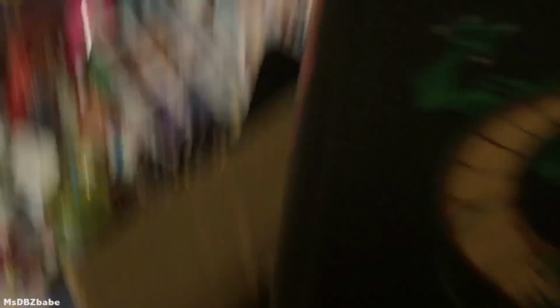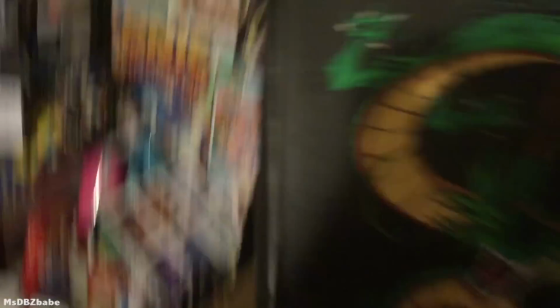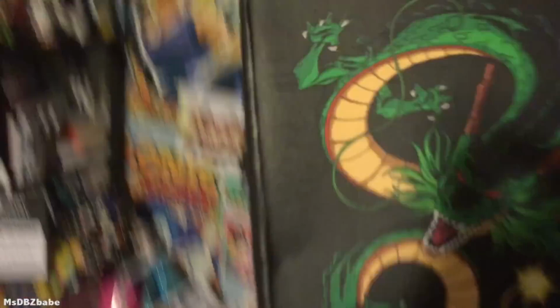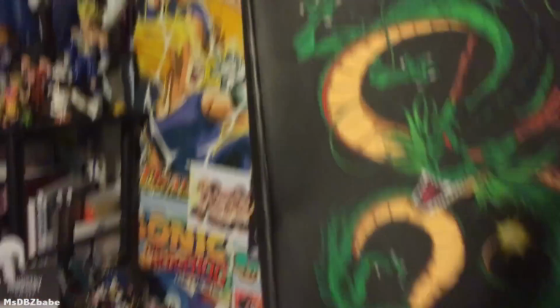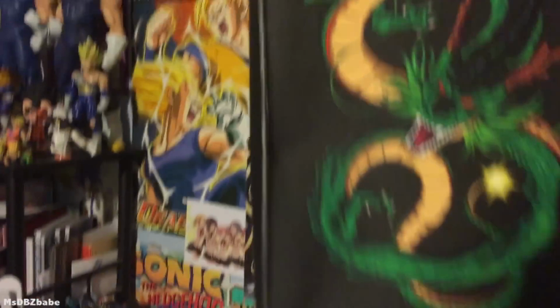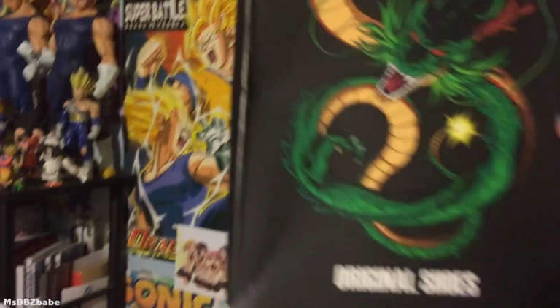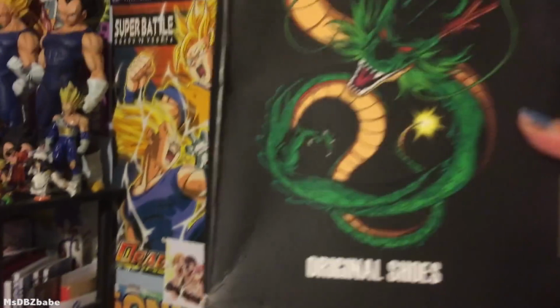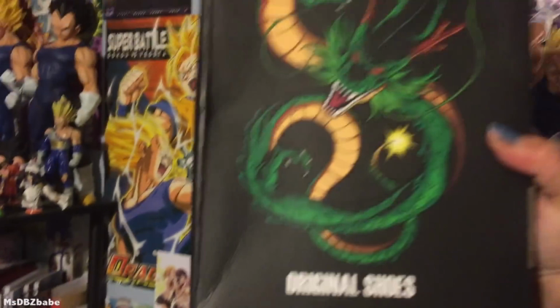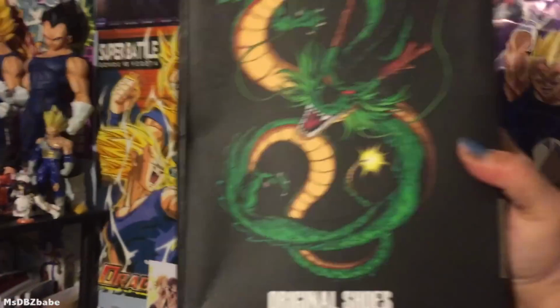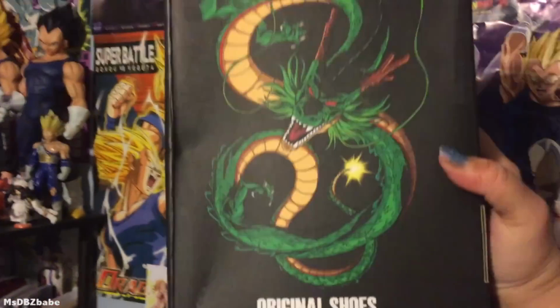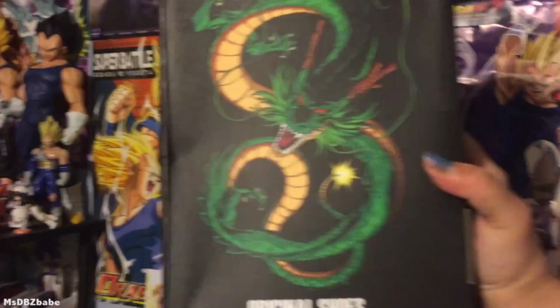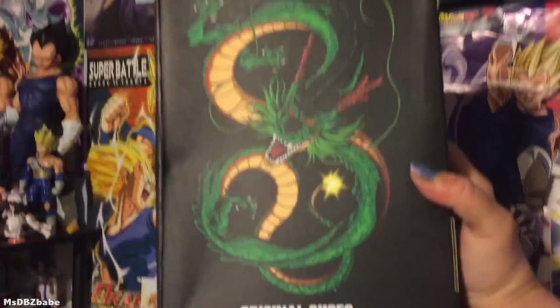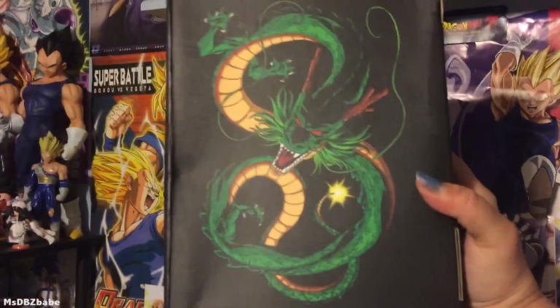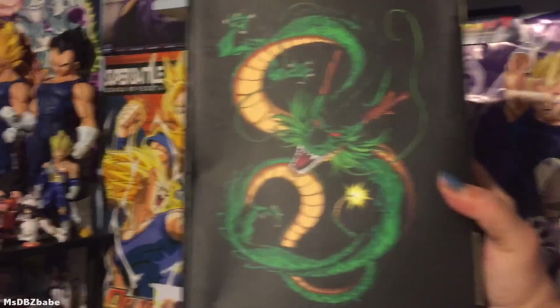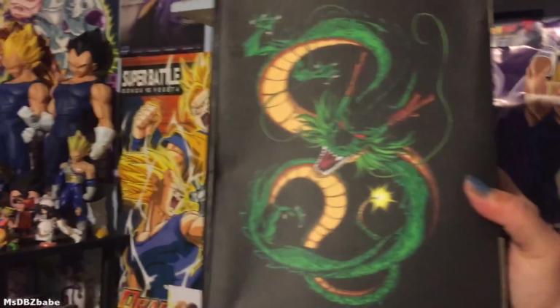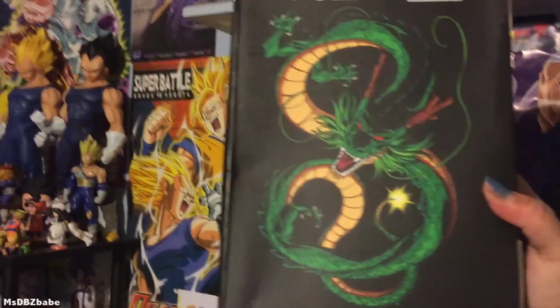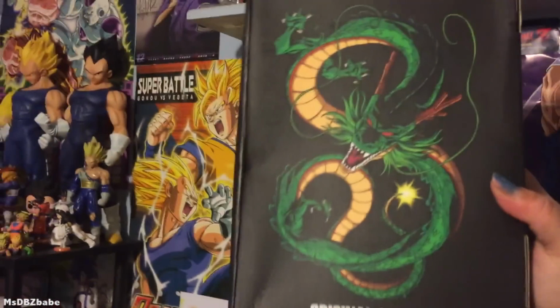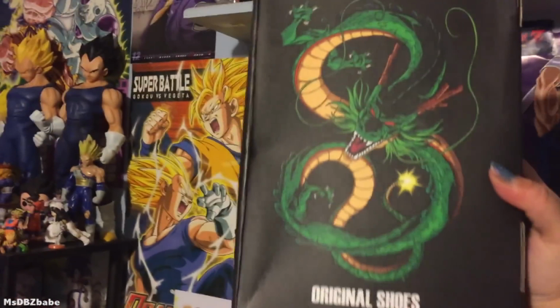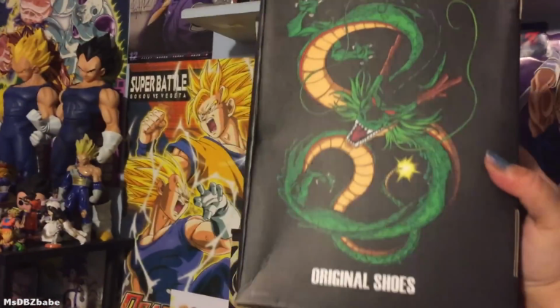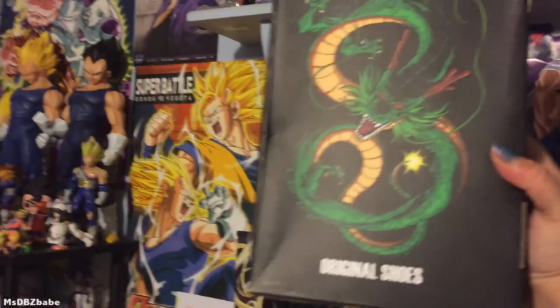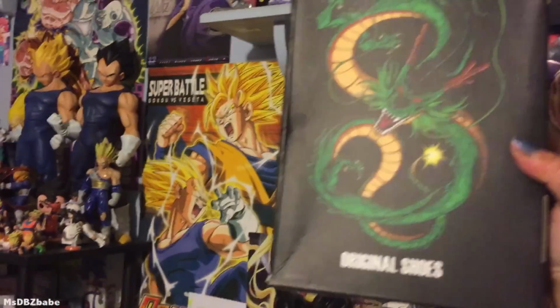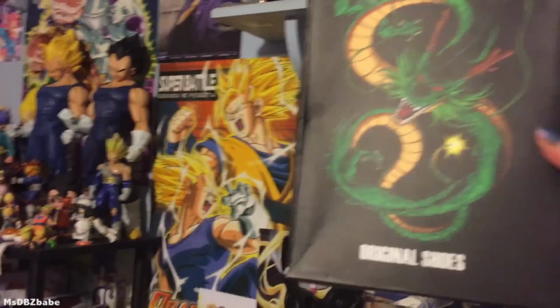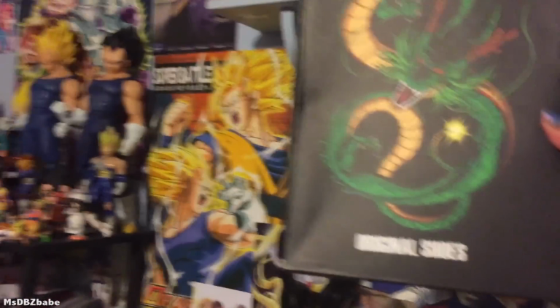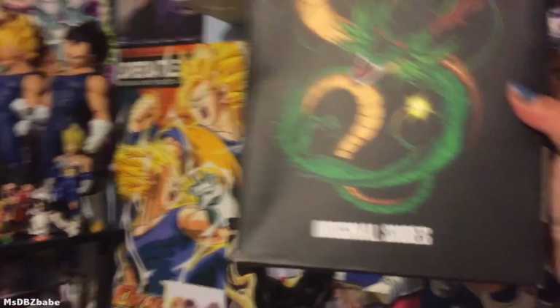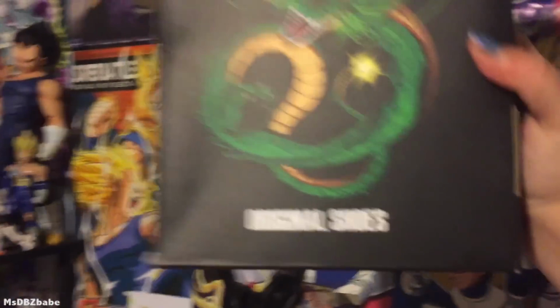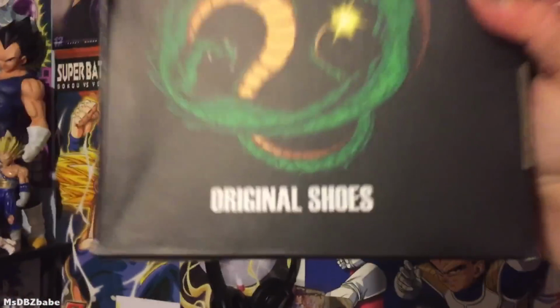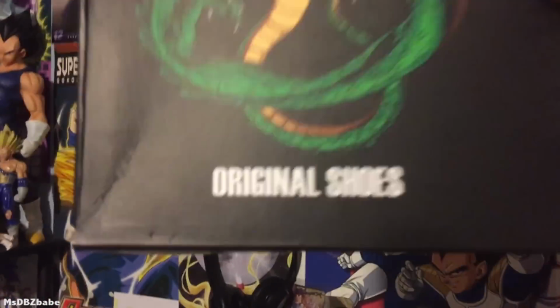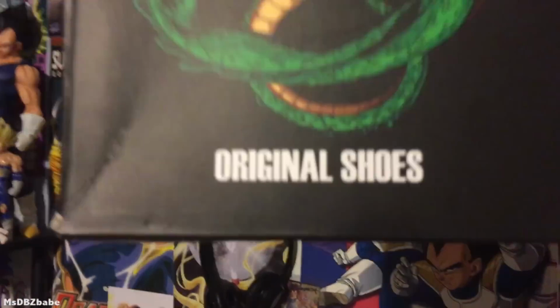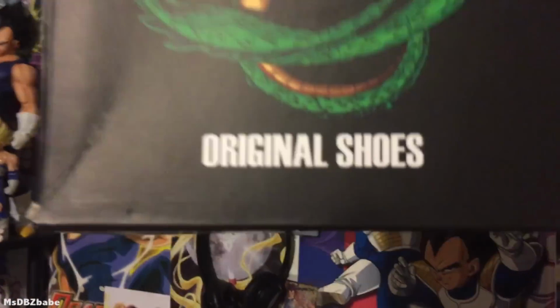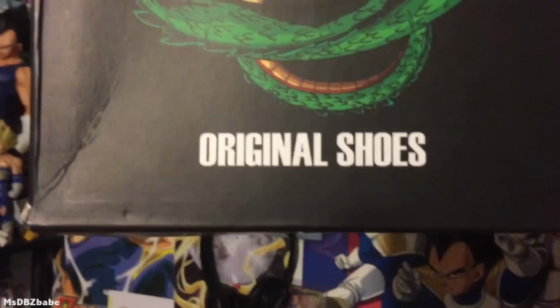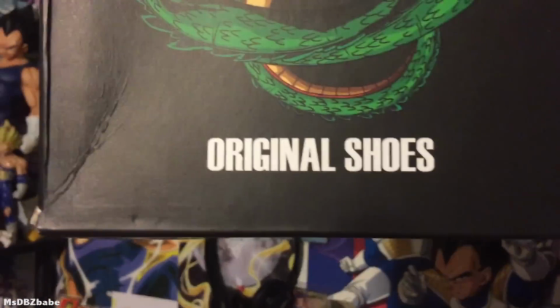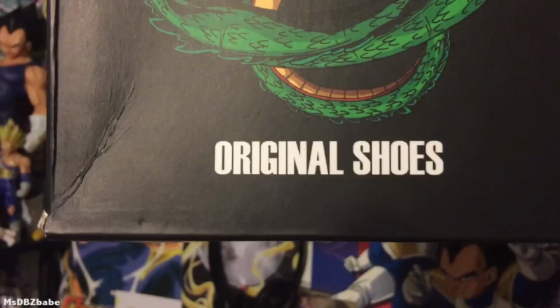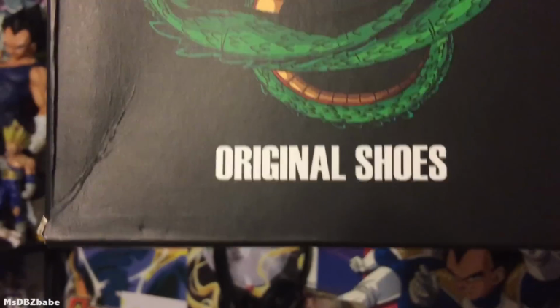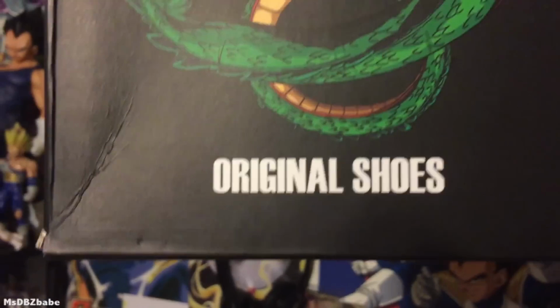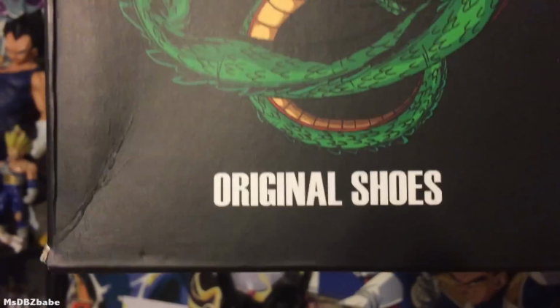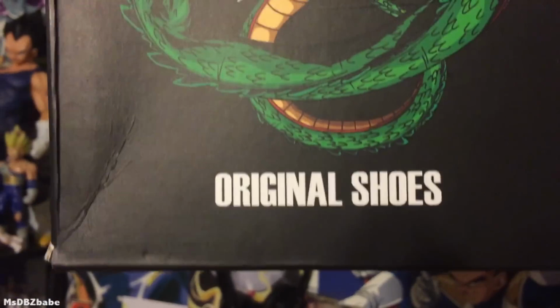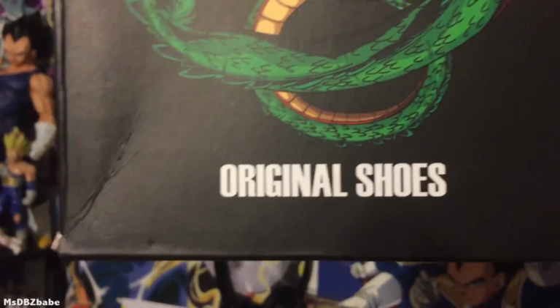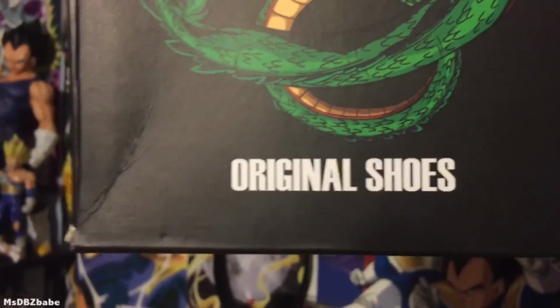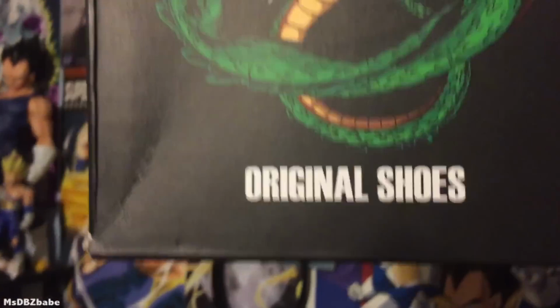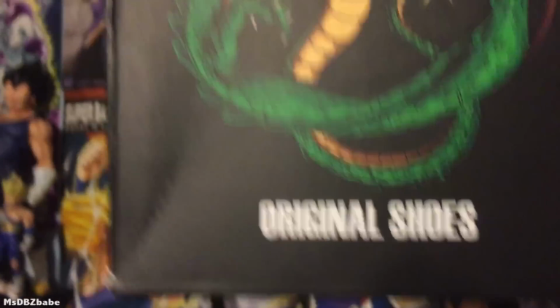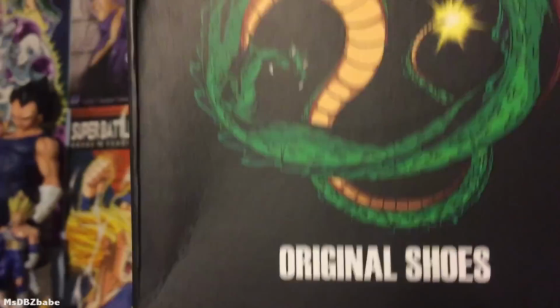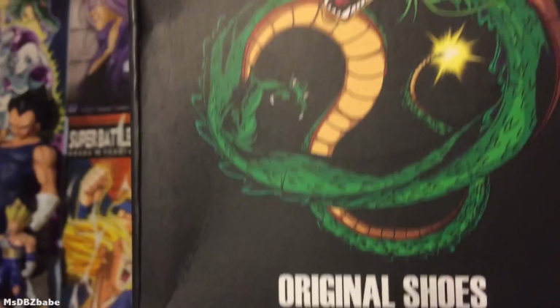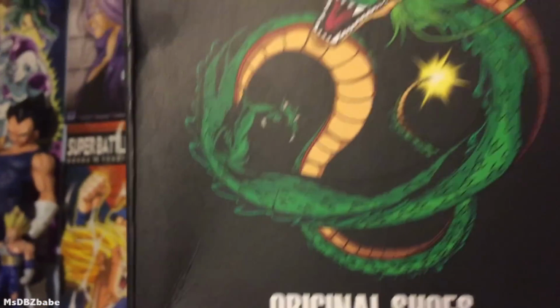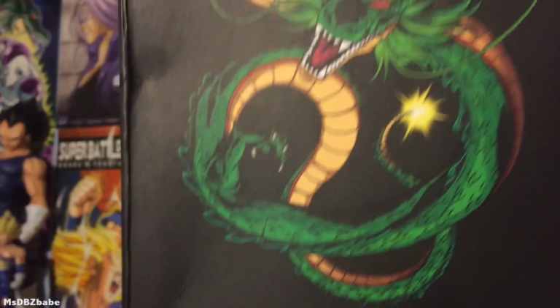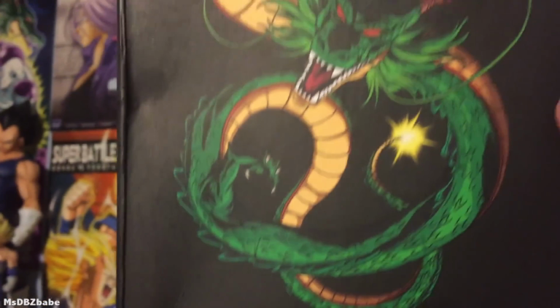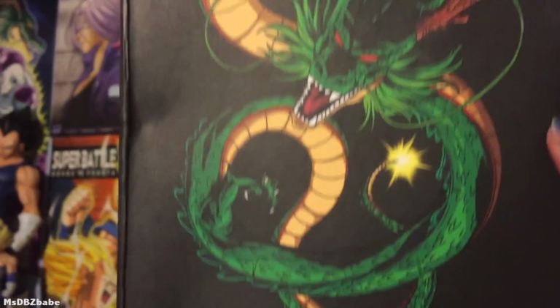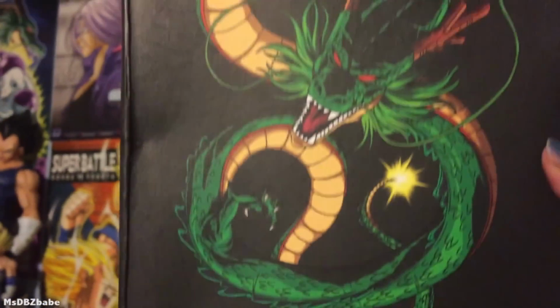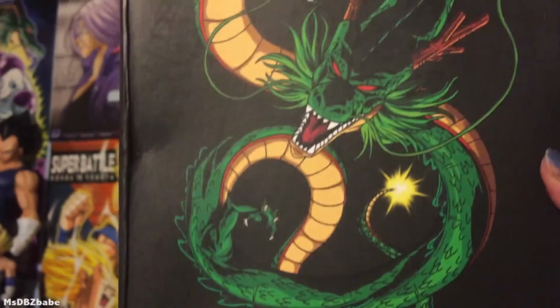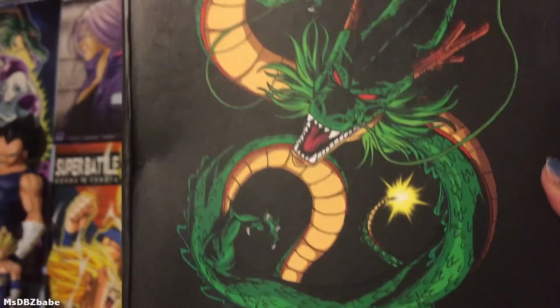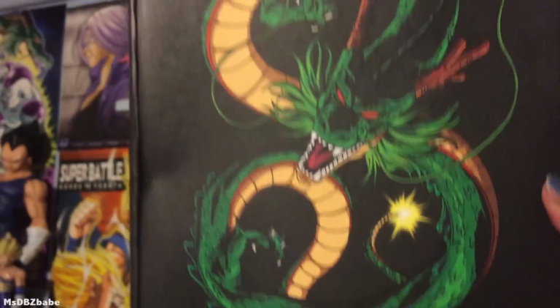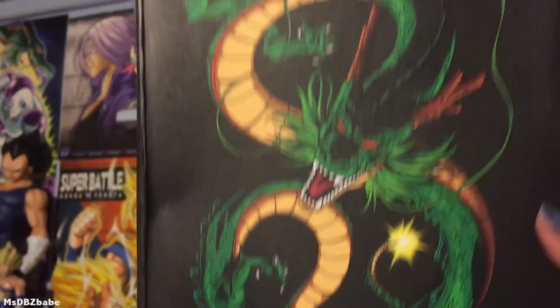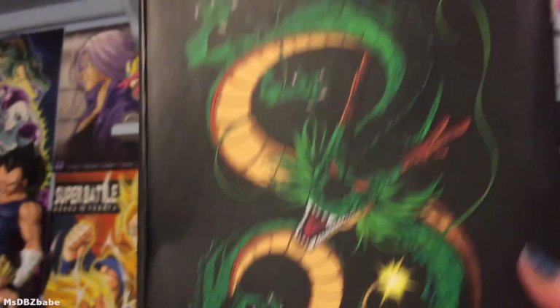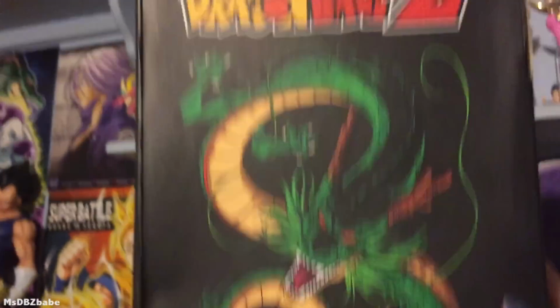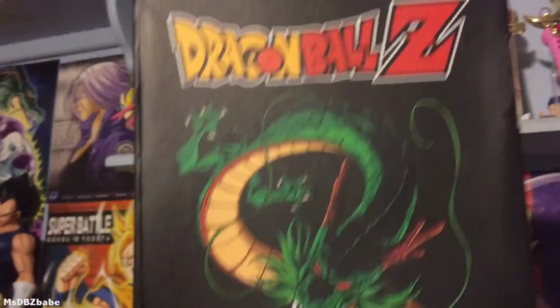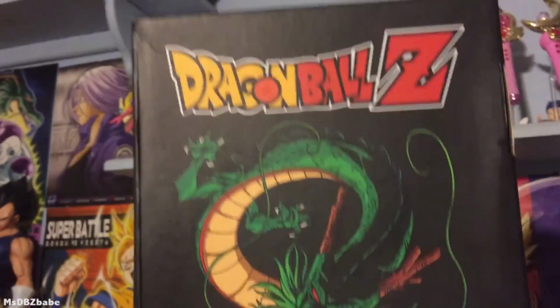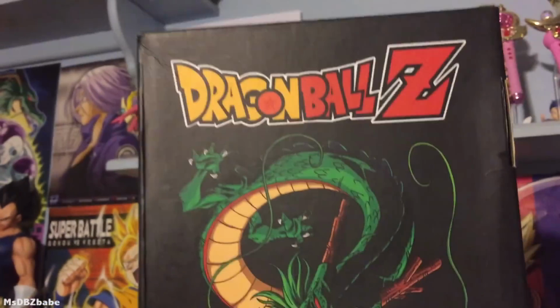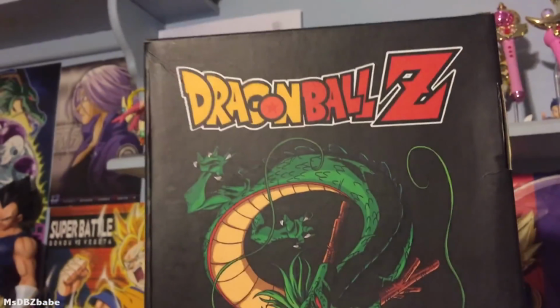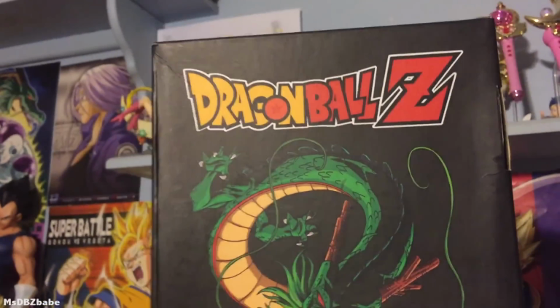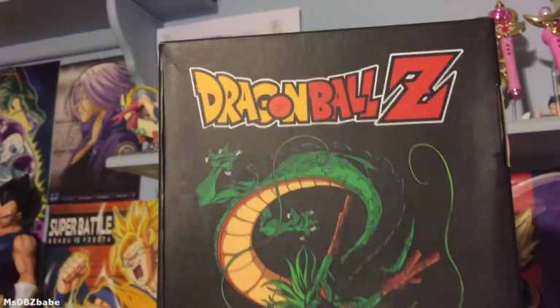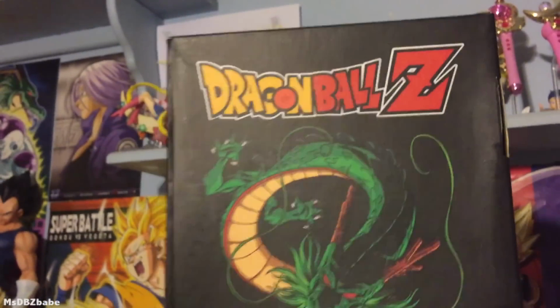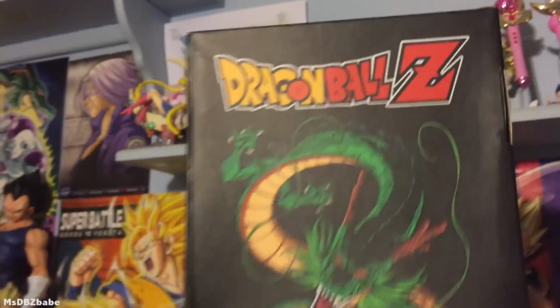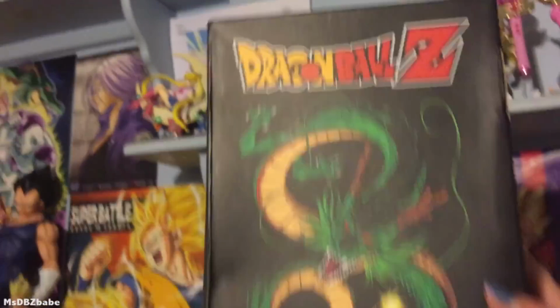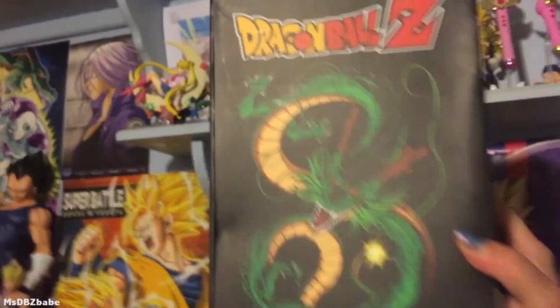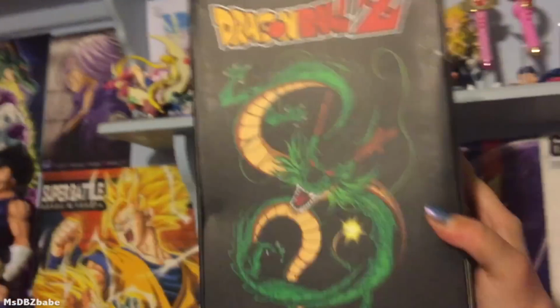Look at this — original shoes with freaking Shenron!